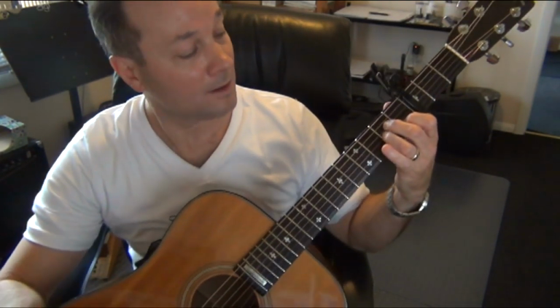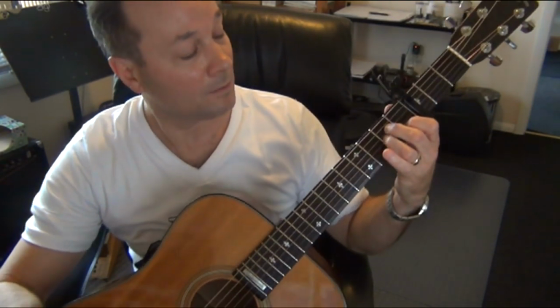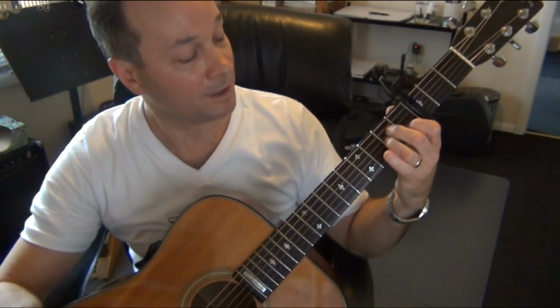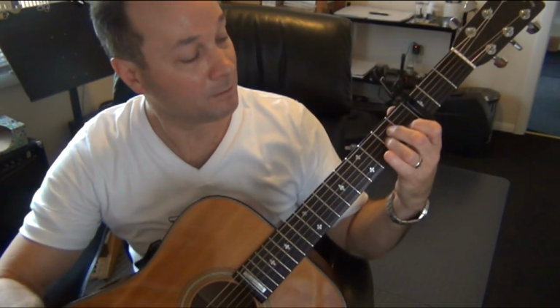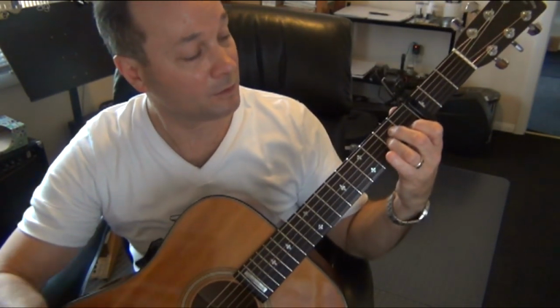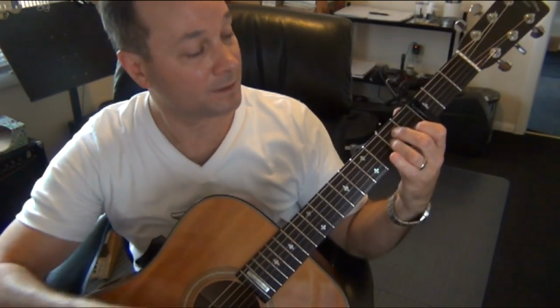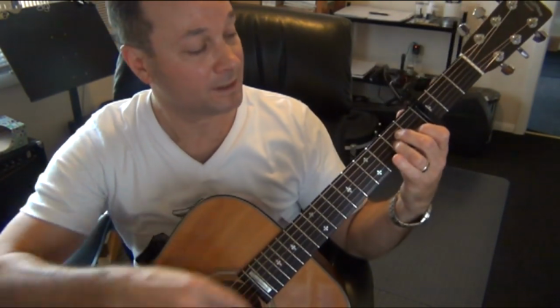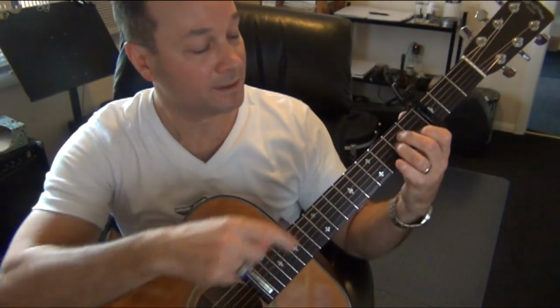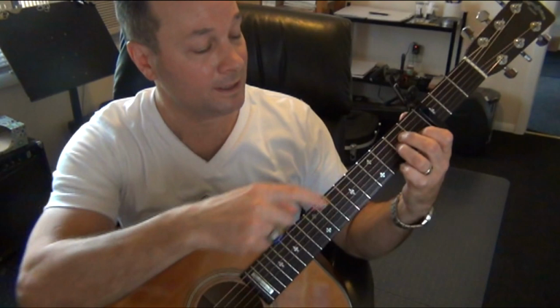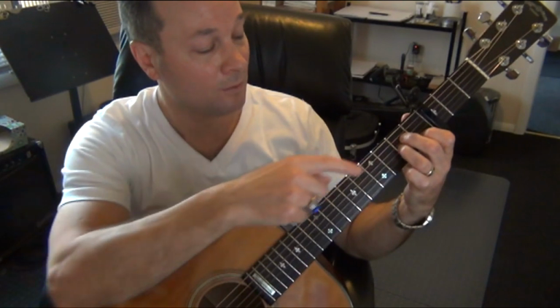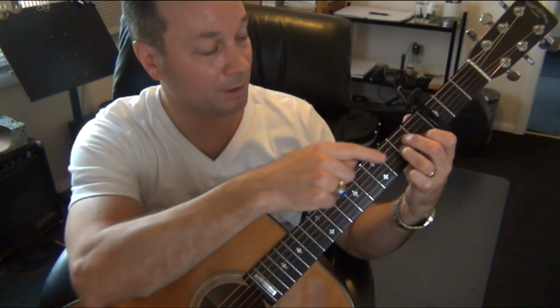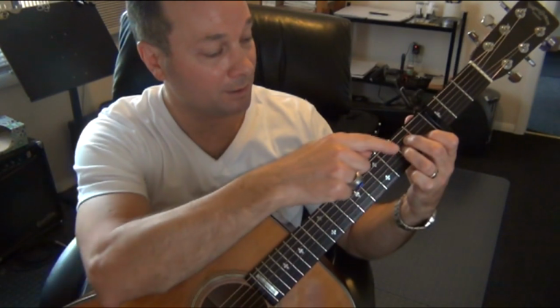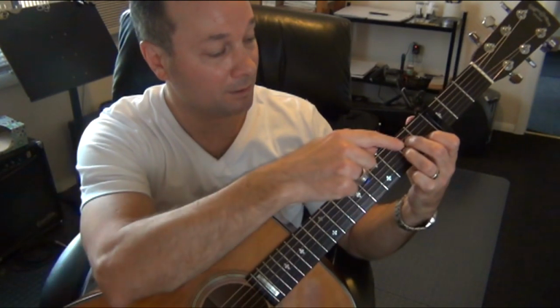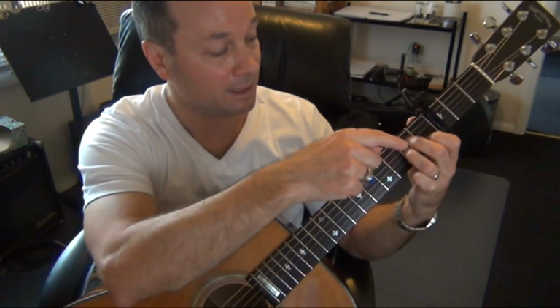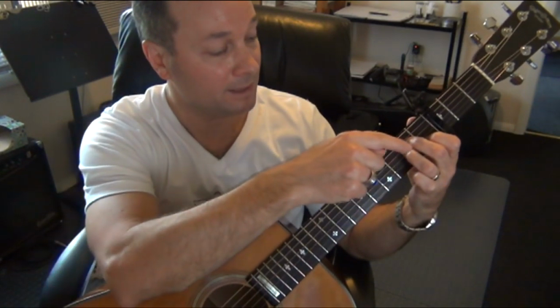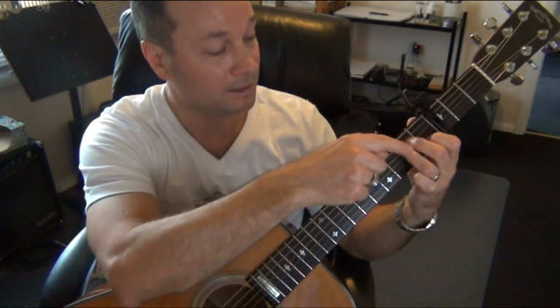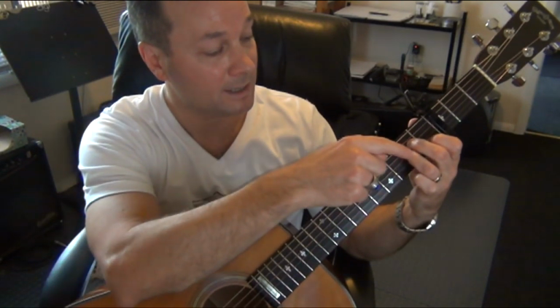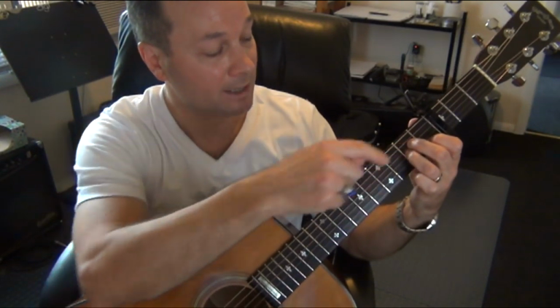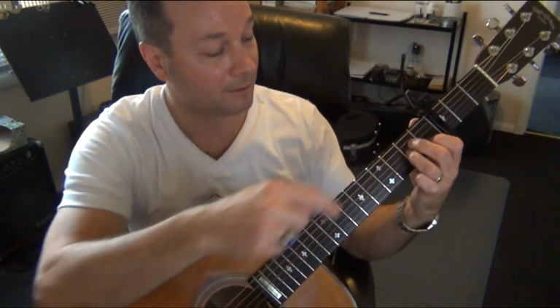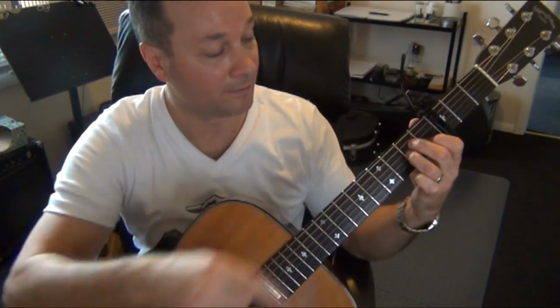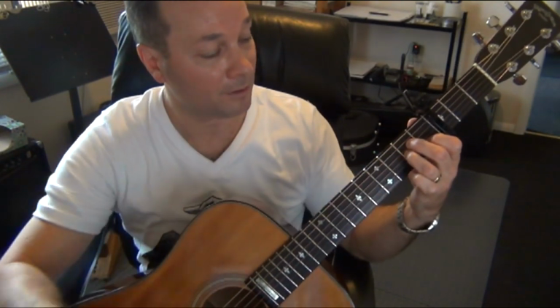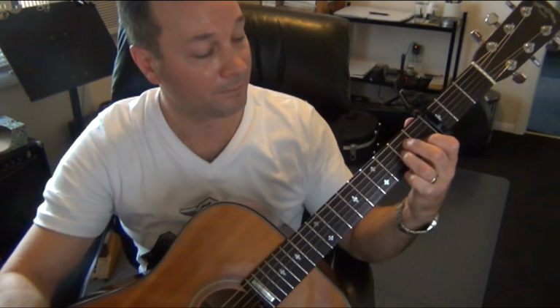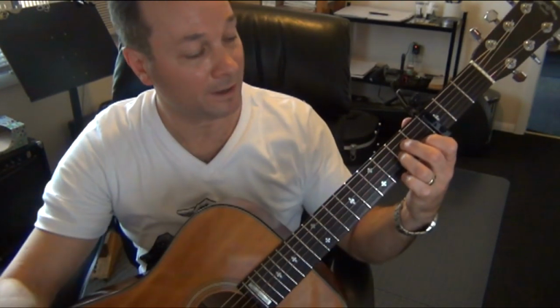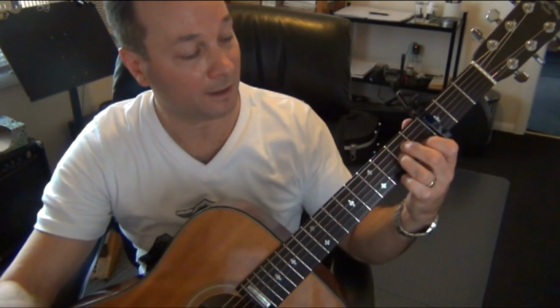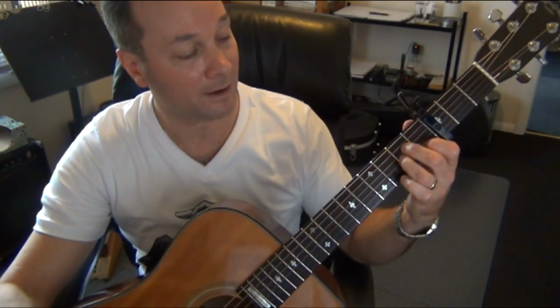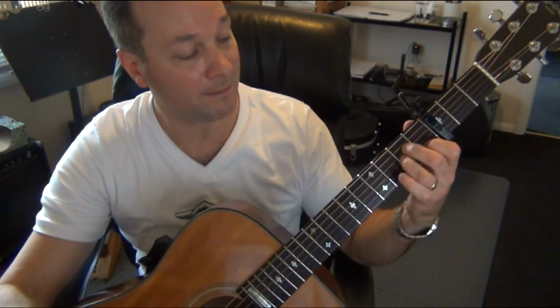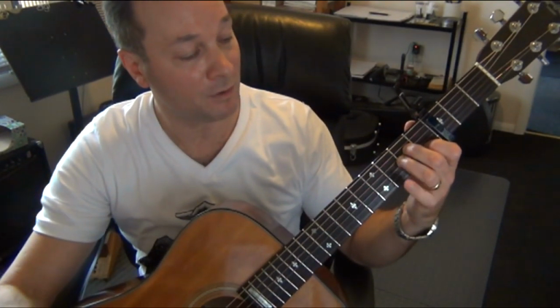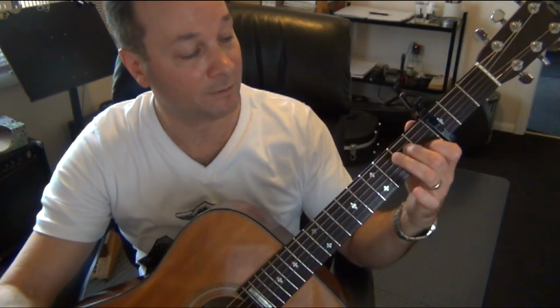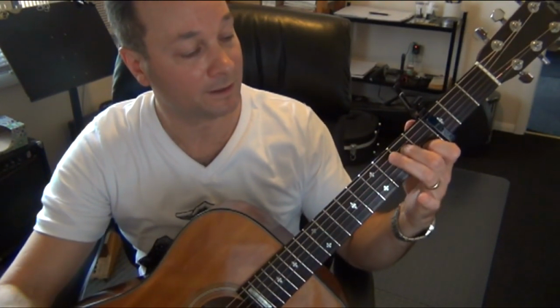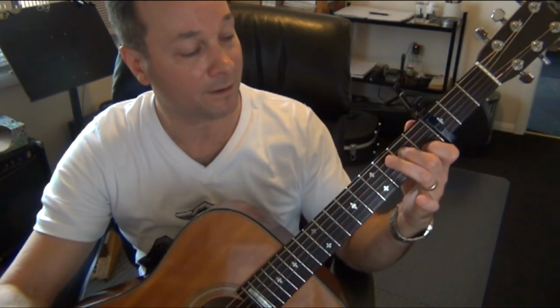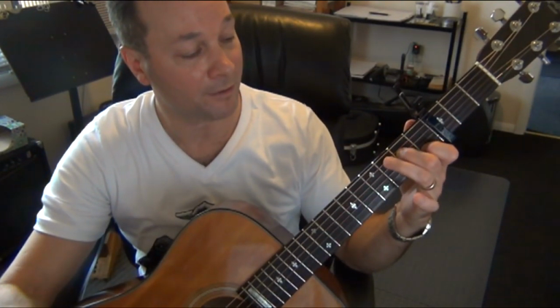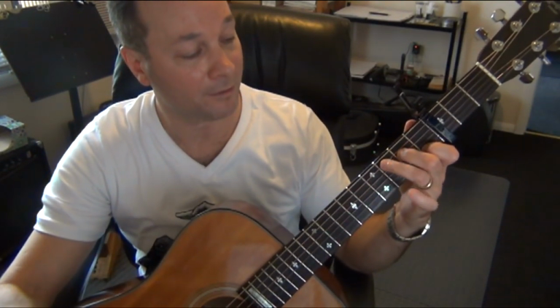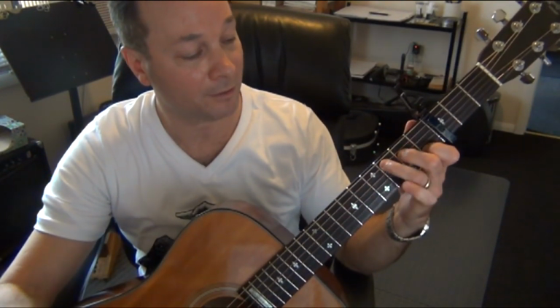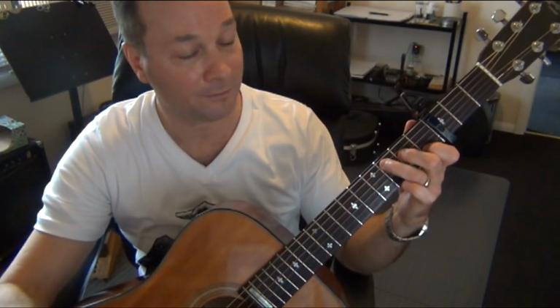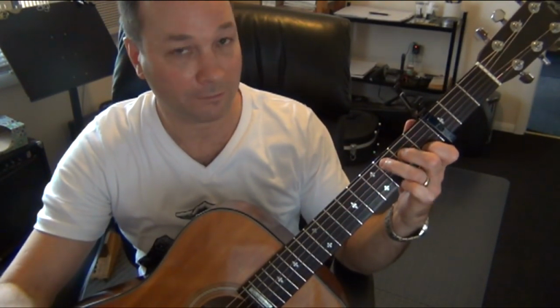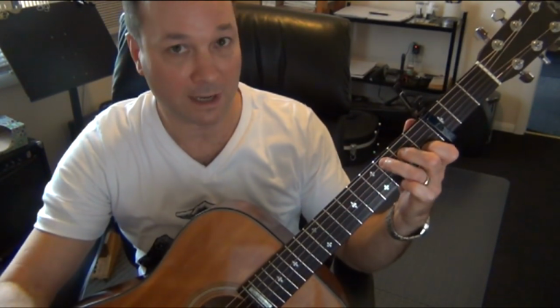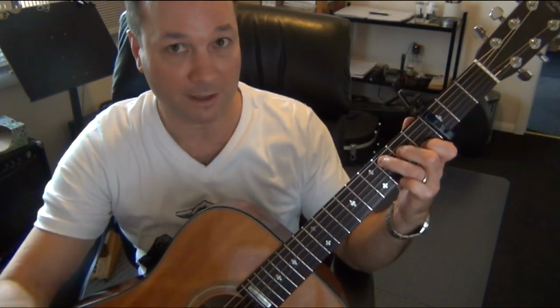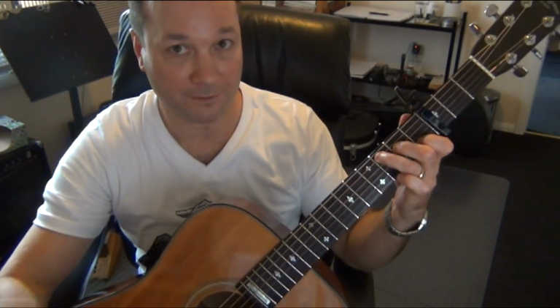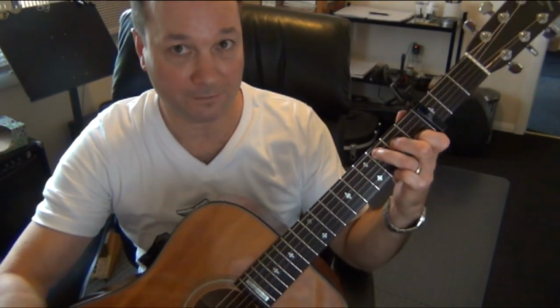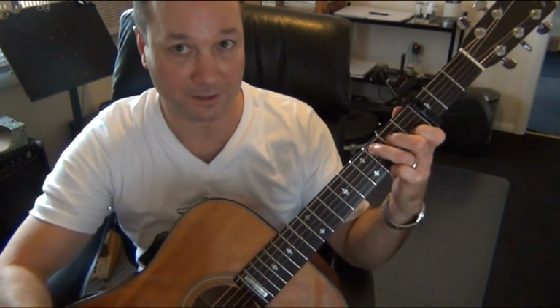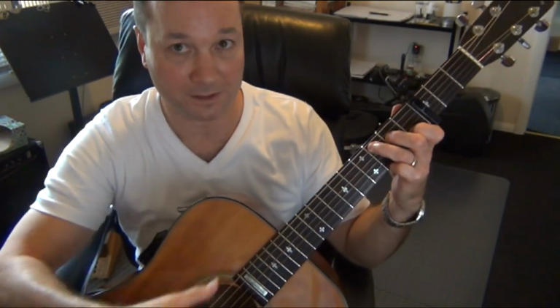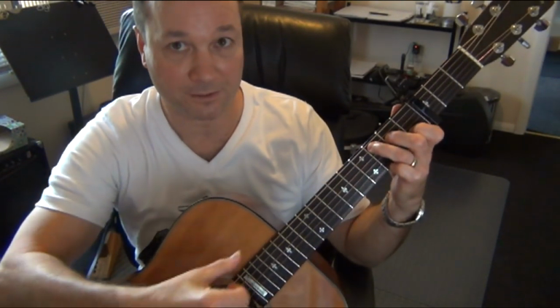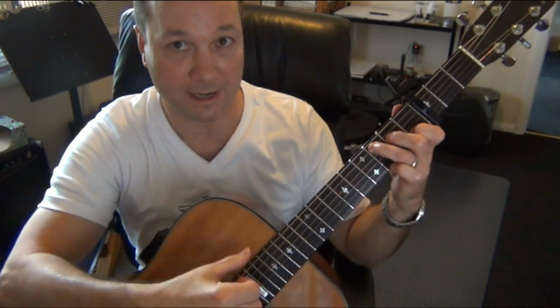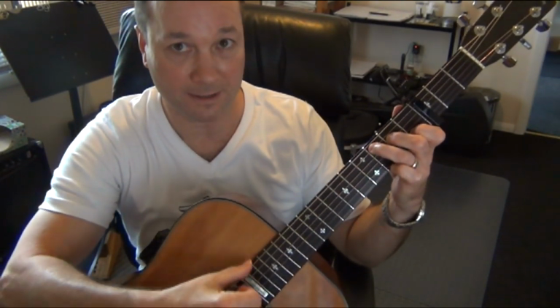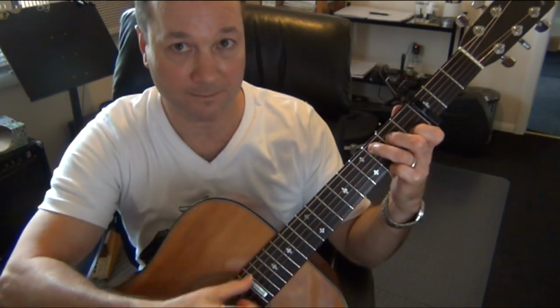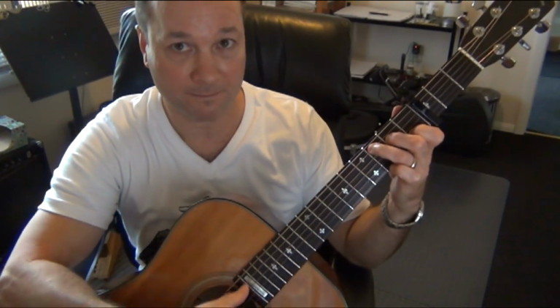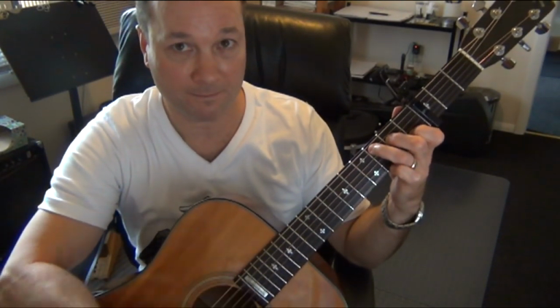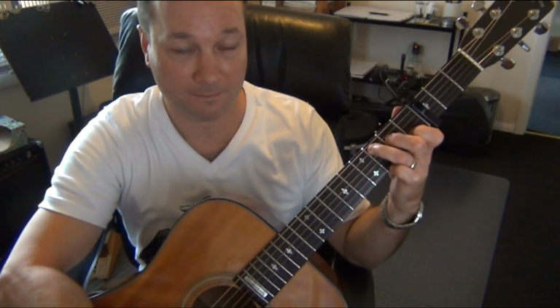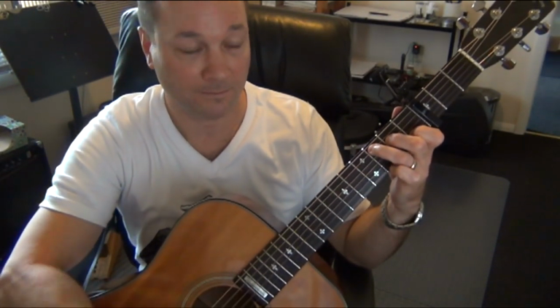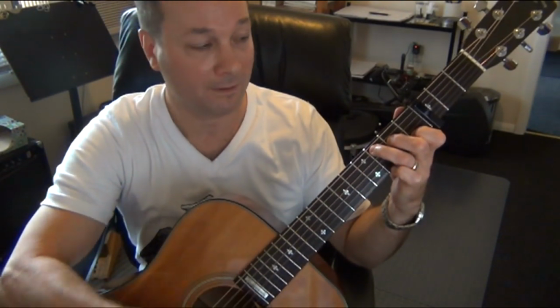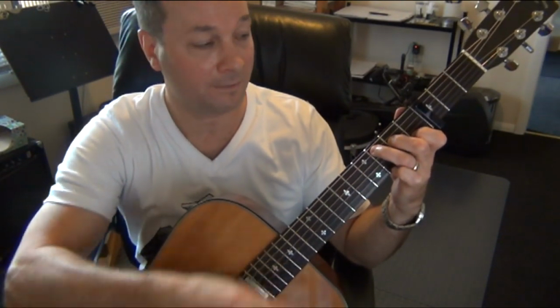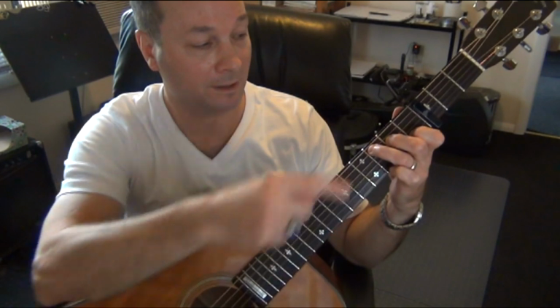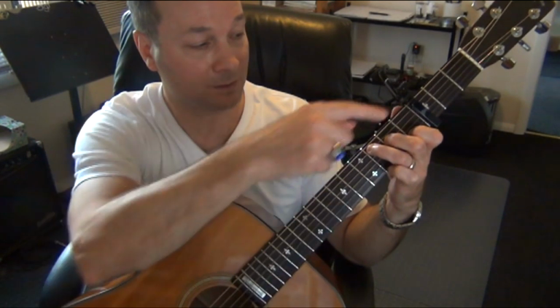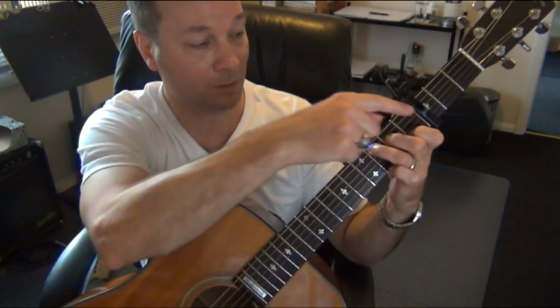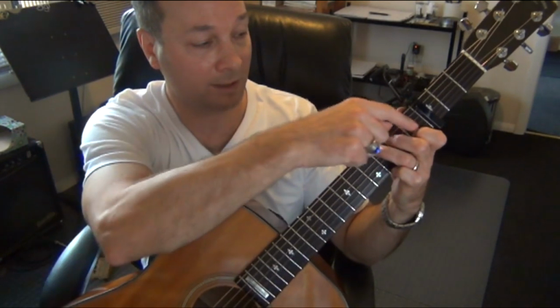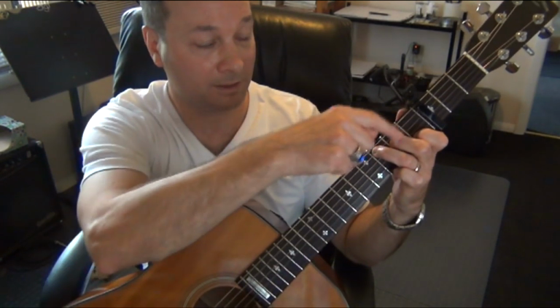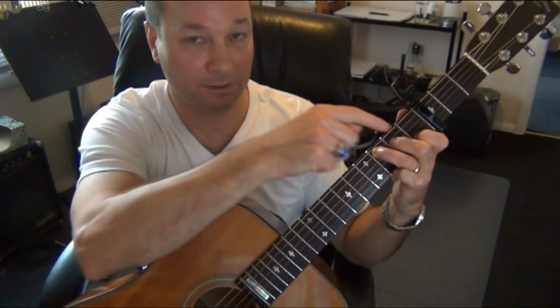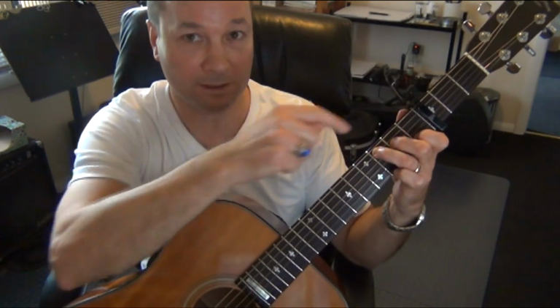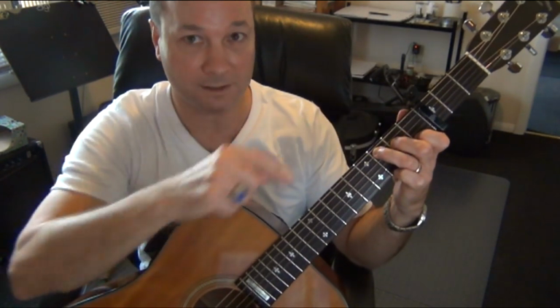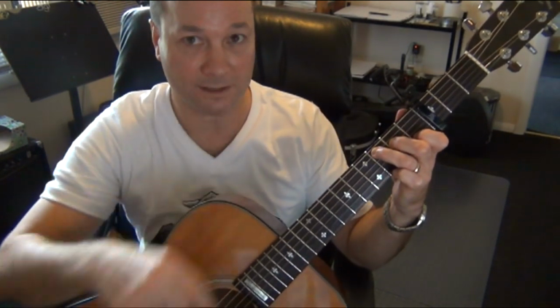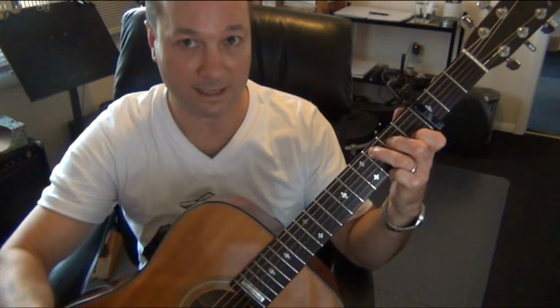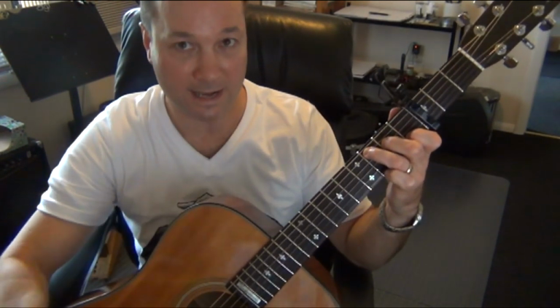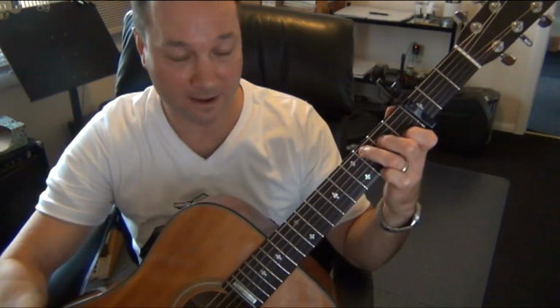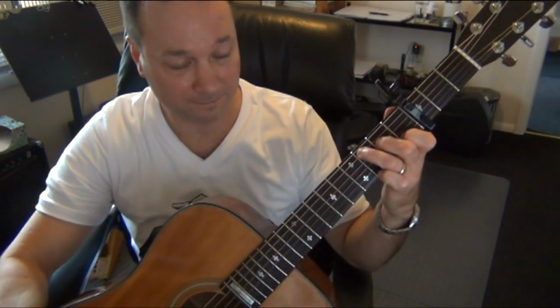When you move to the C chord, you only need to take your third finger and move it to the third fret of the fifth string. Fingers one and two can stay down.